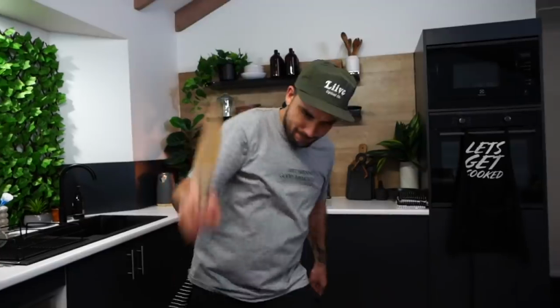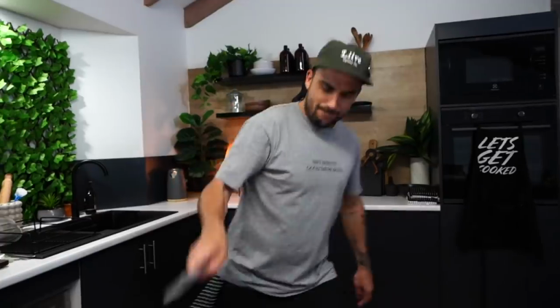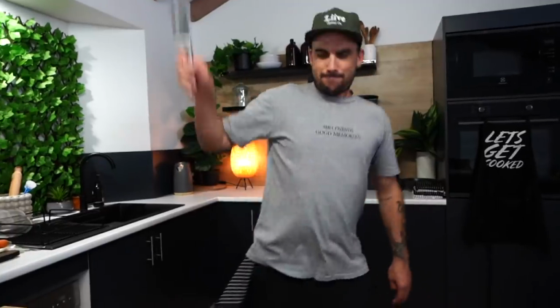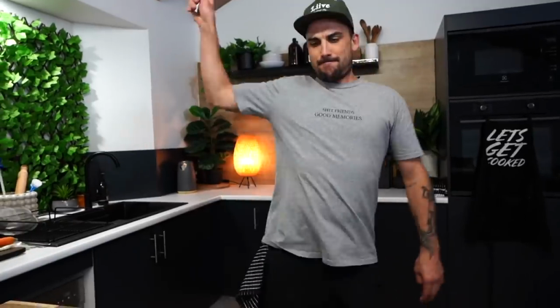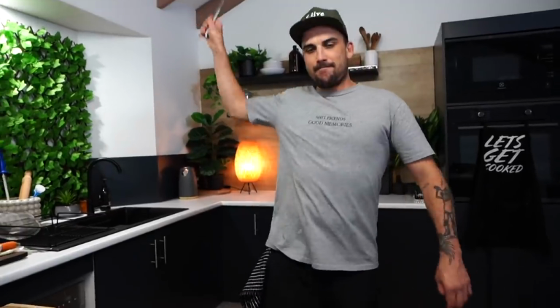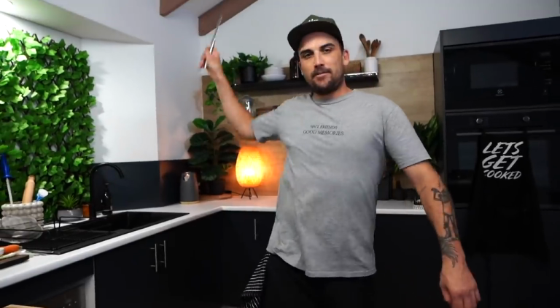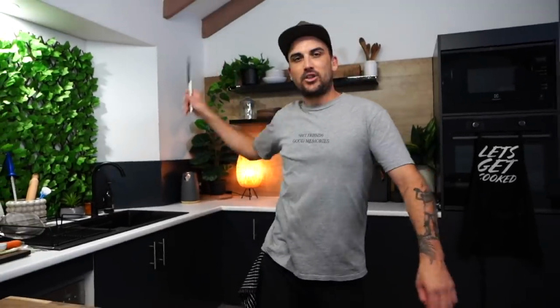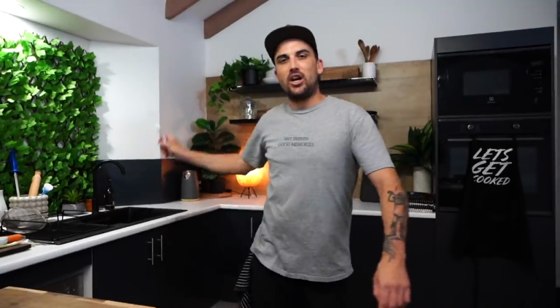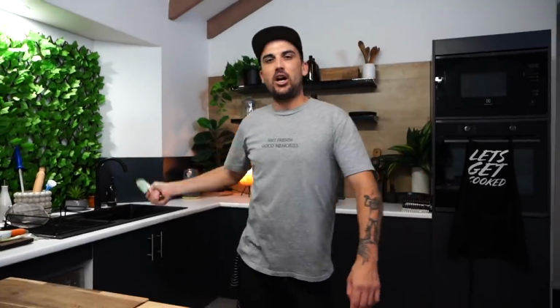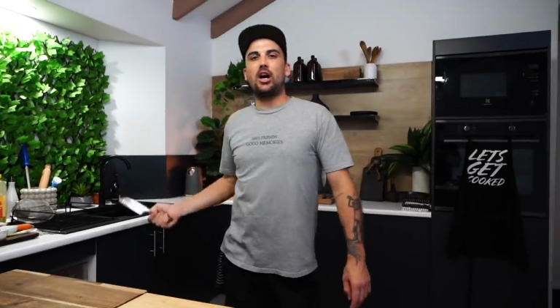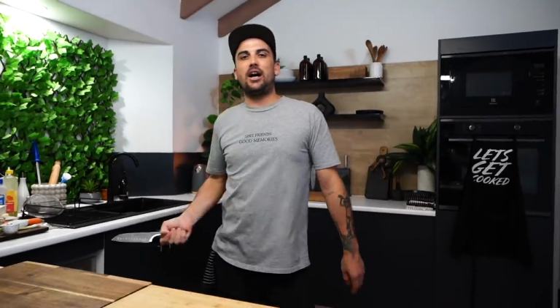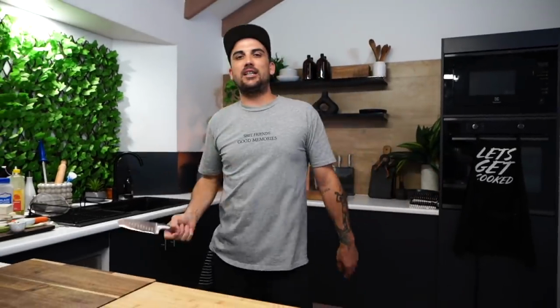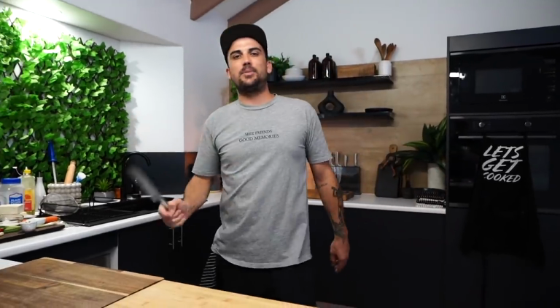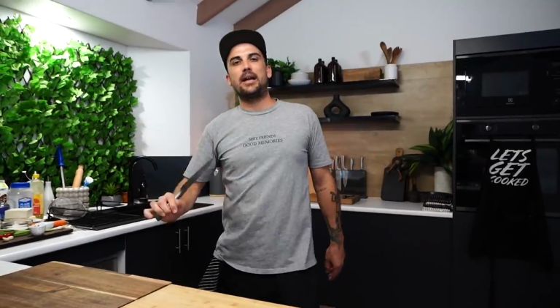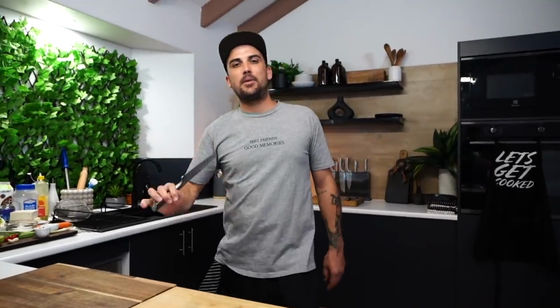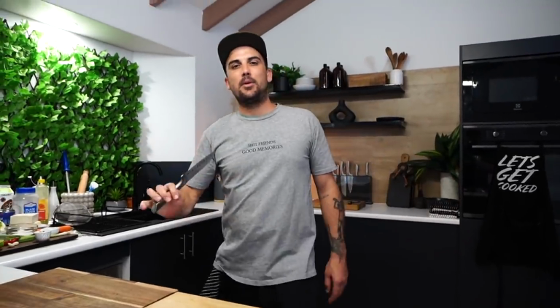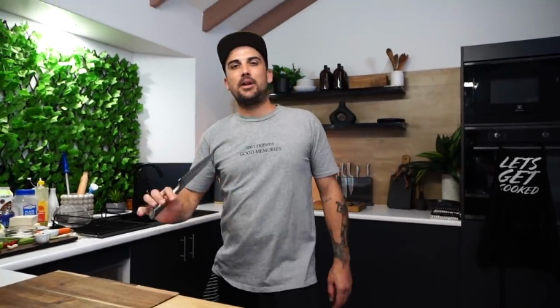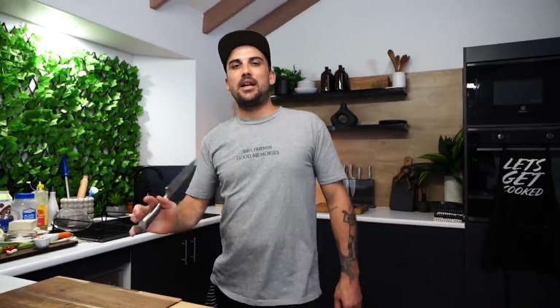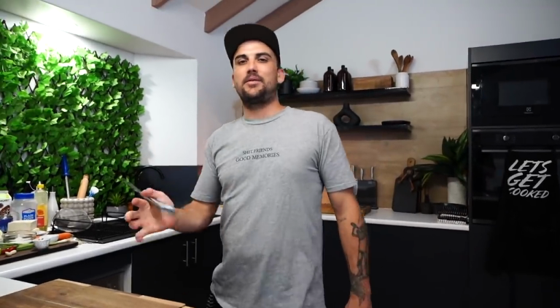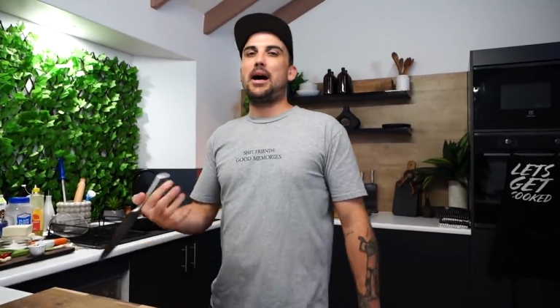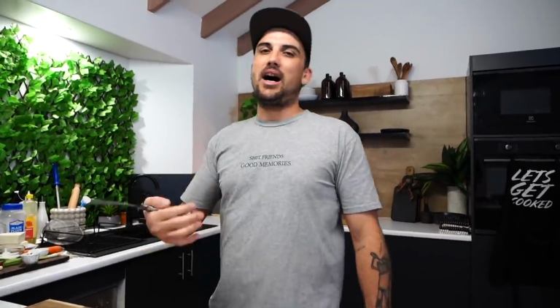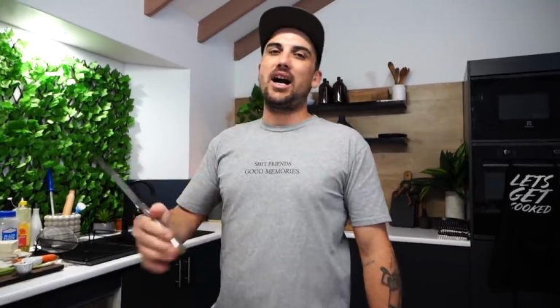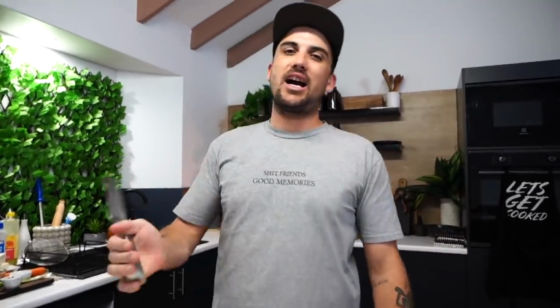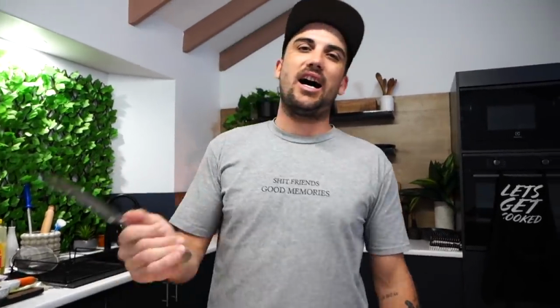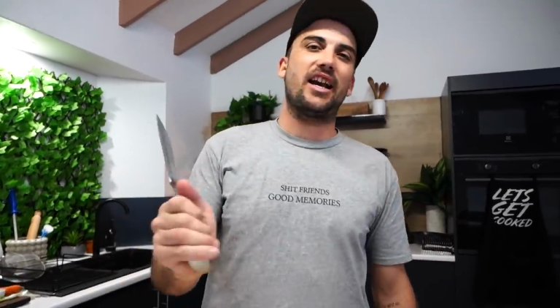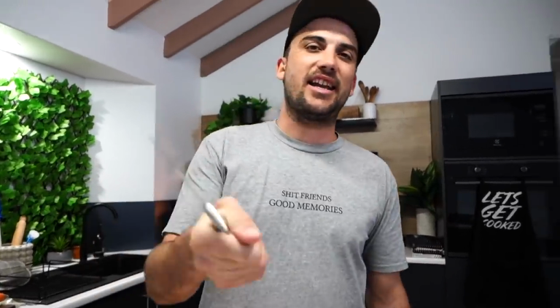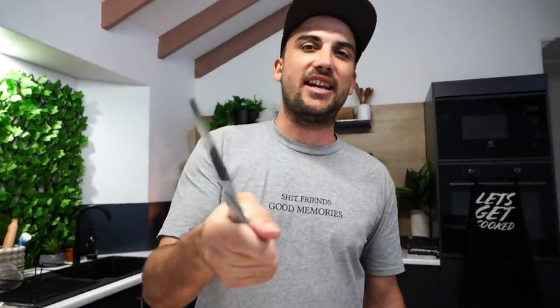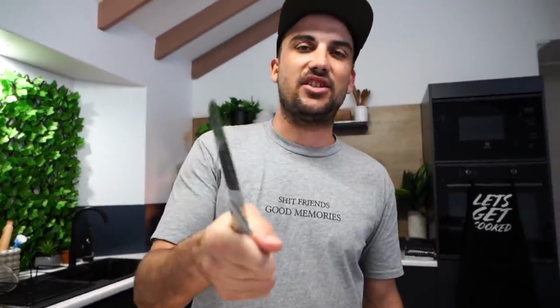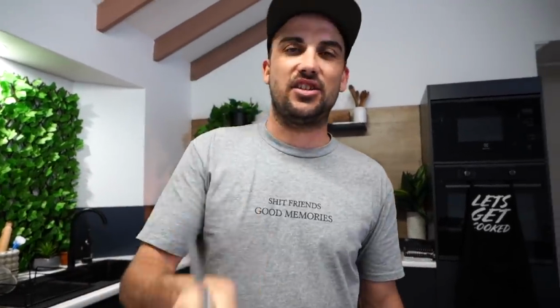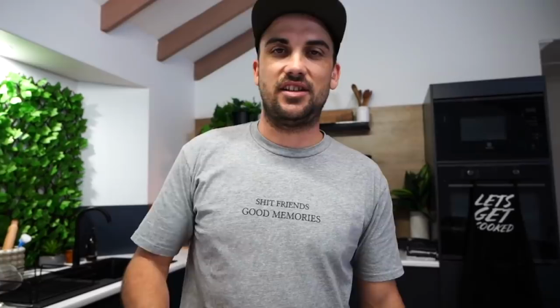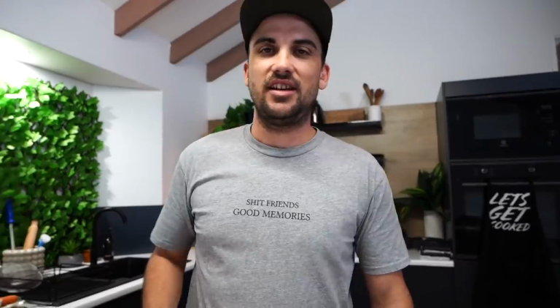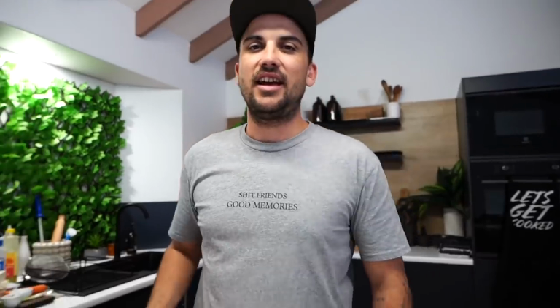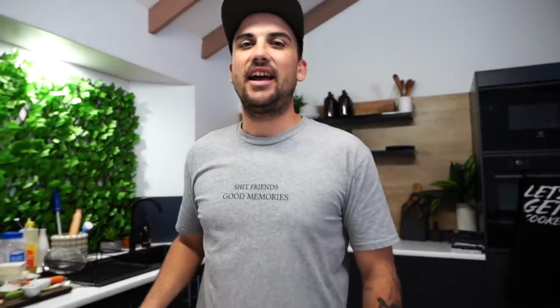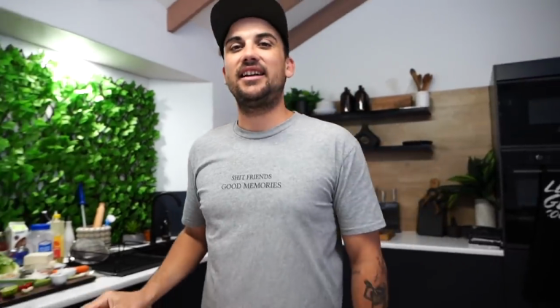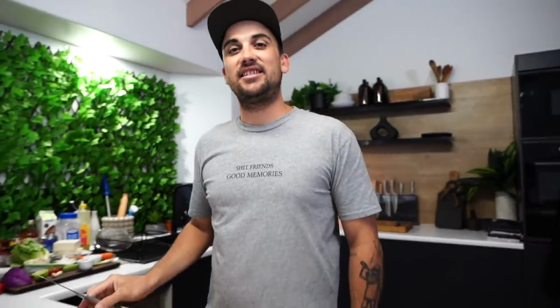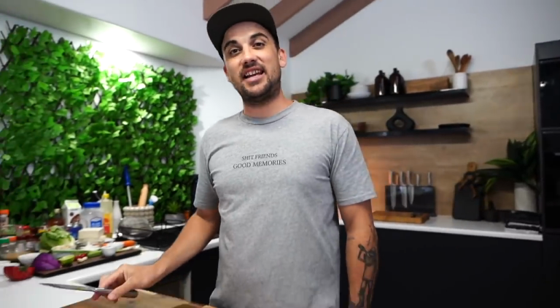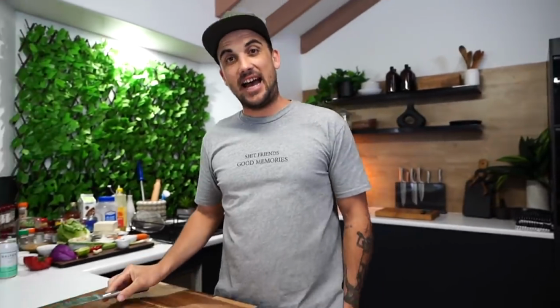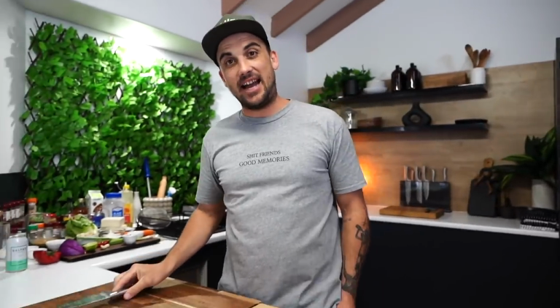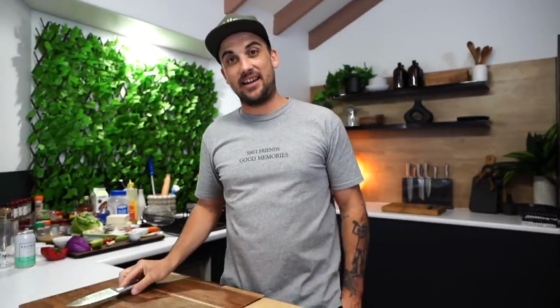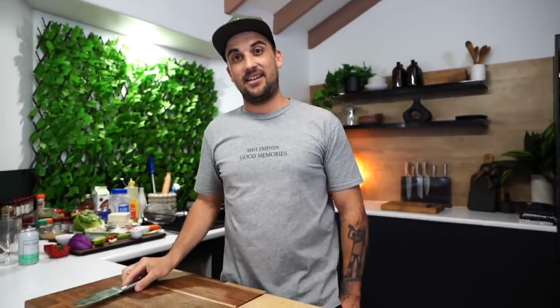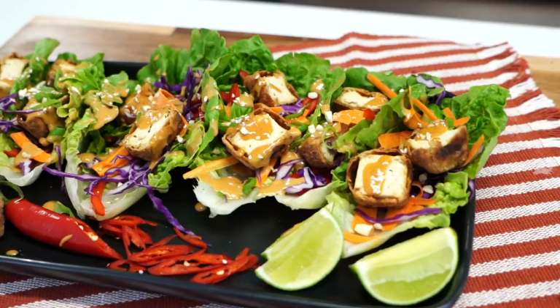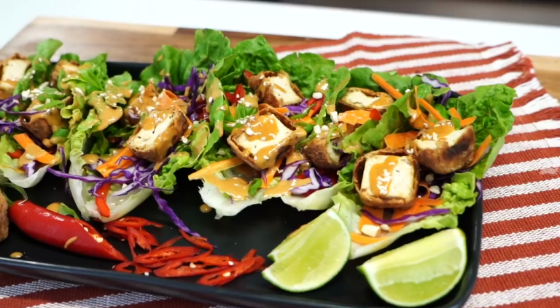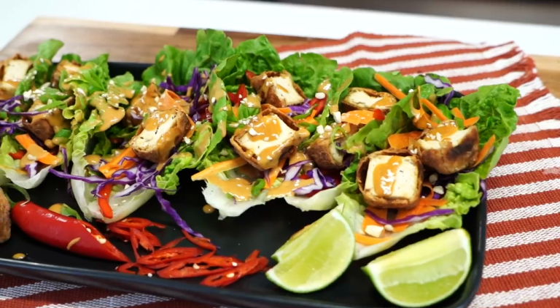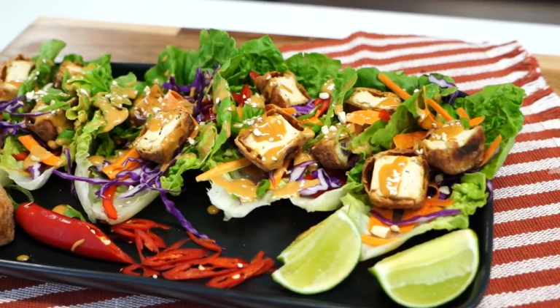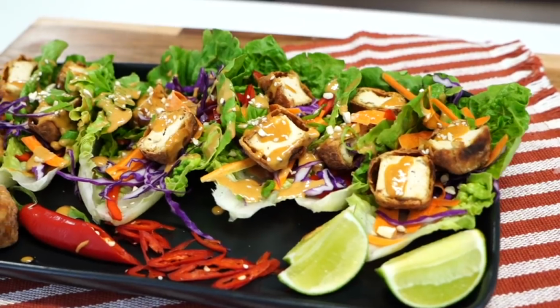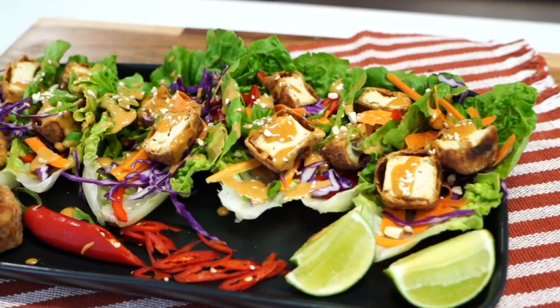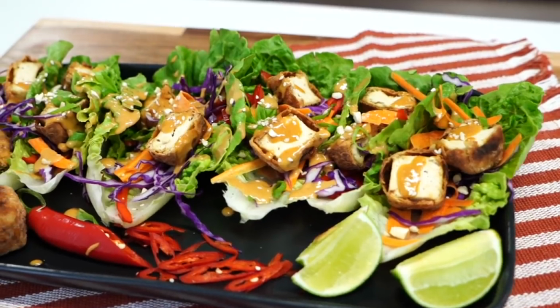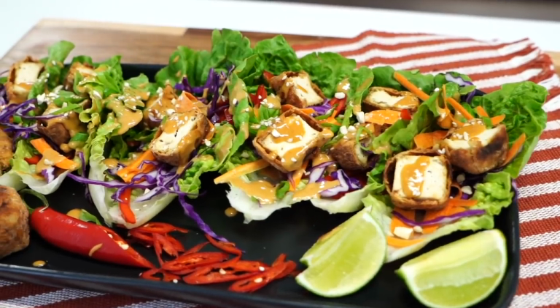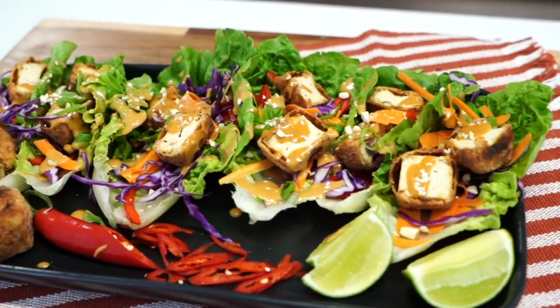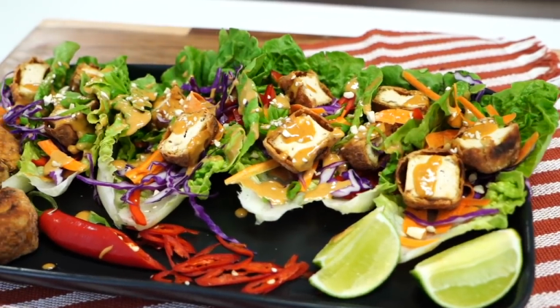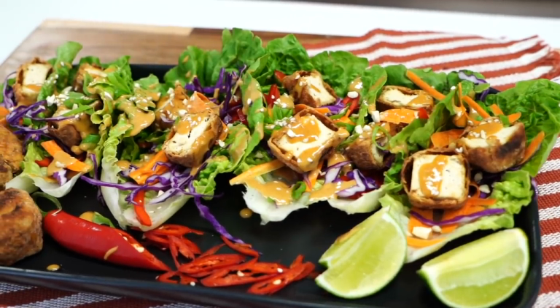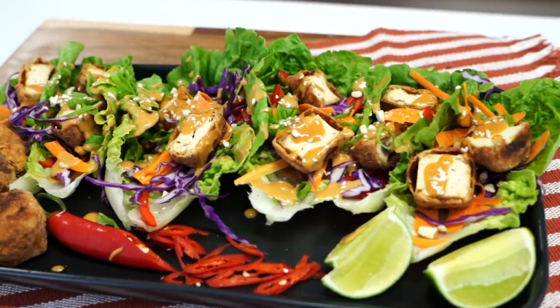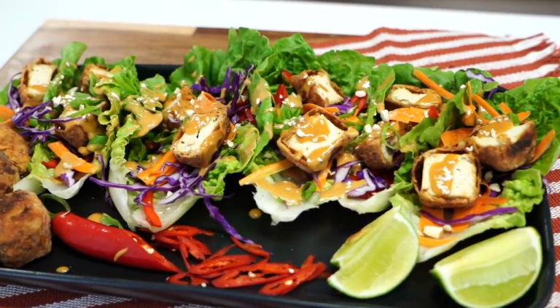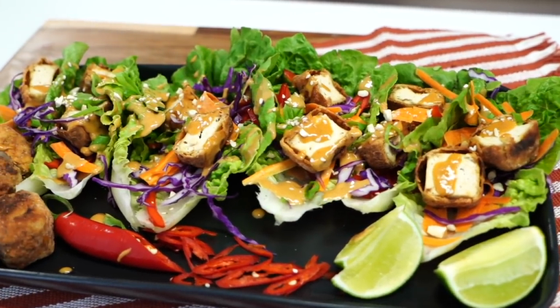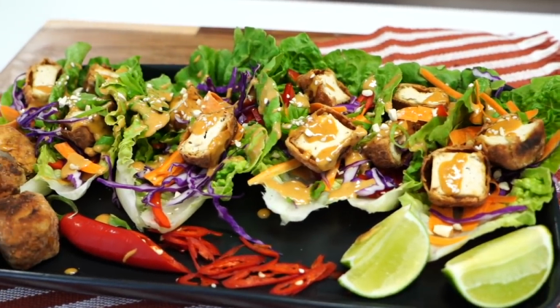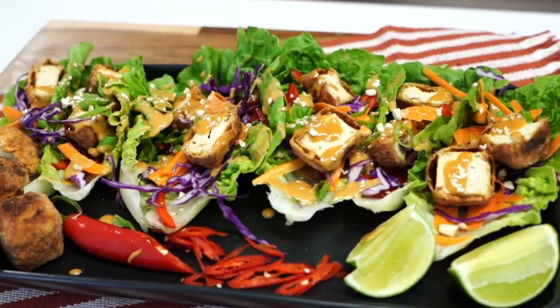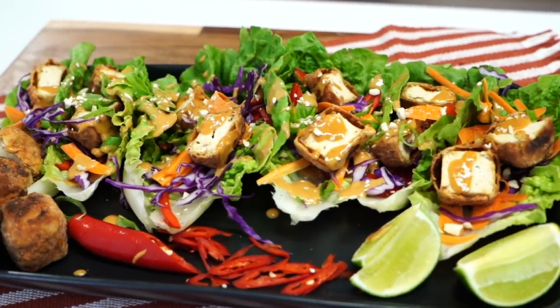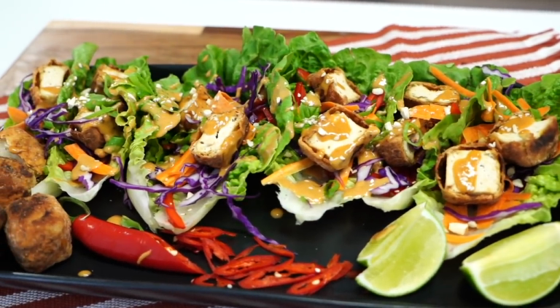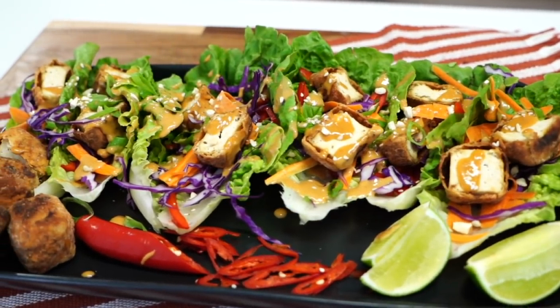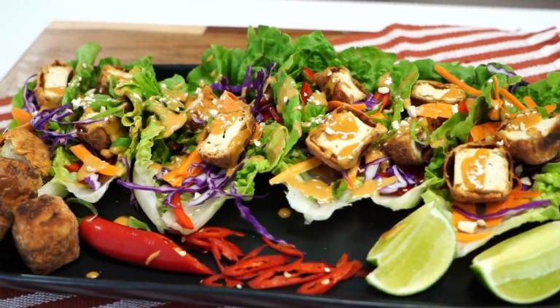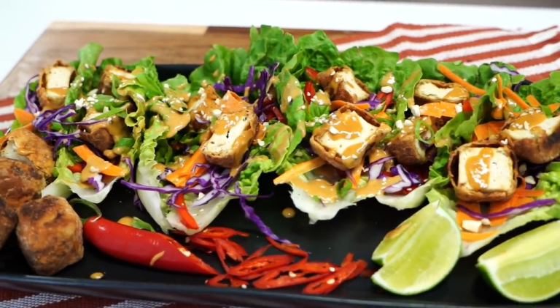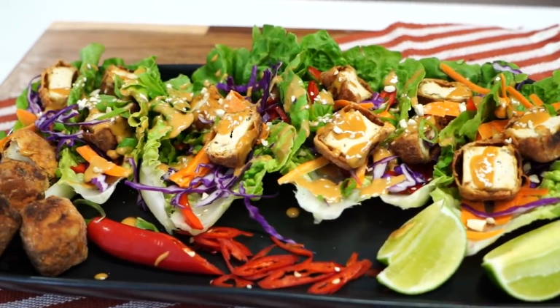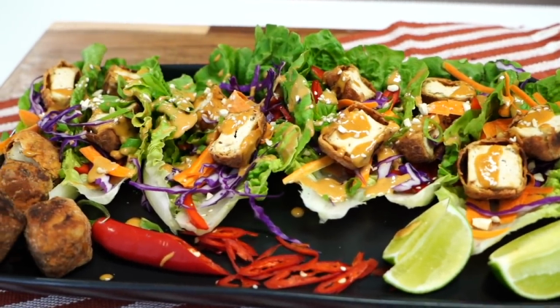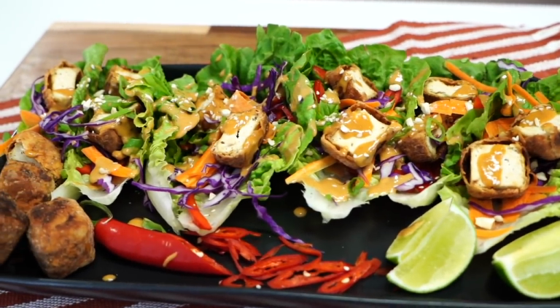What's going on guys, Blake Melvin here from Uncut Kitchen, and today we're cooking tofu lettuce wraps with Thai peanut sauce.